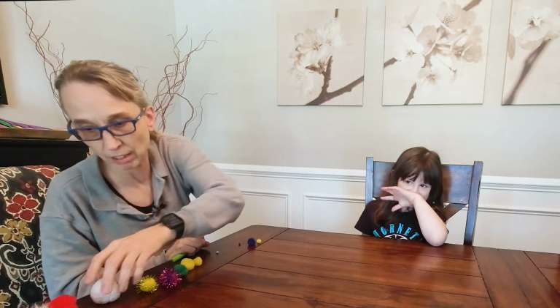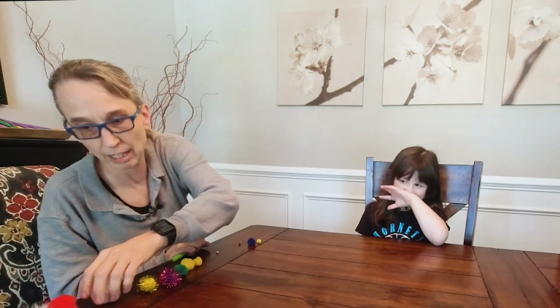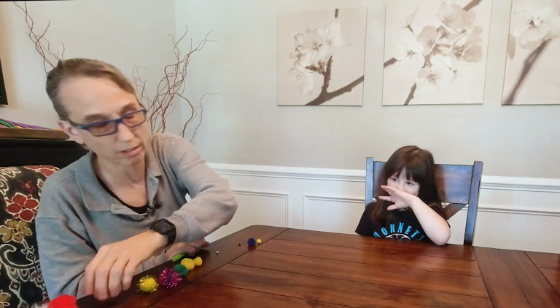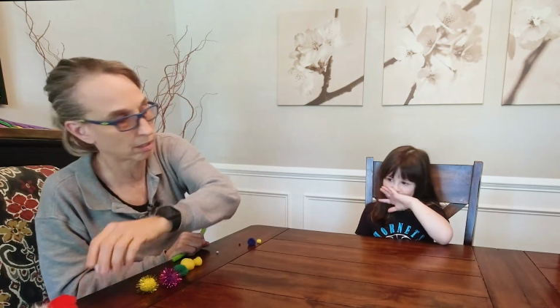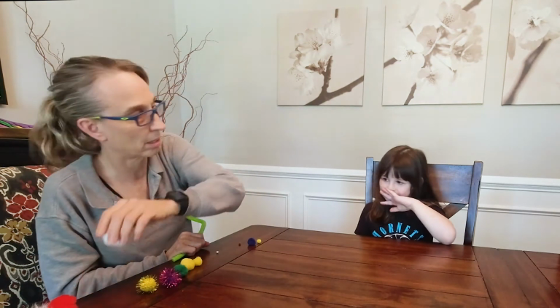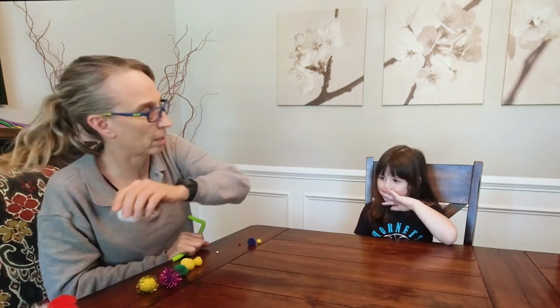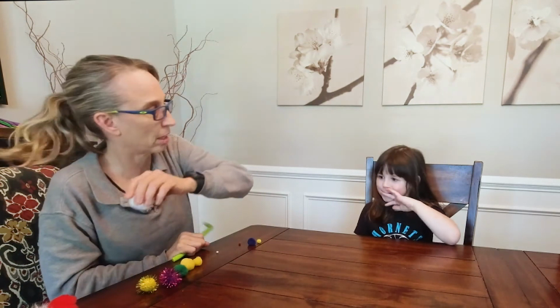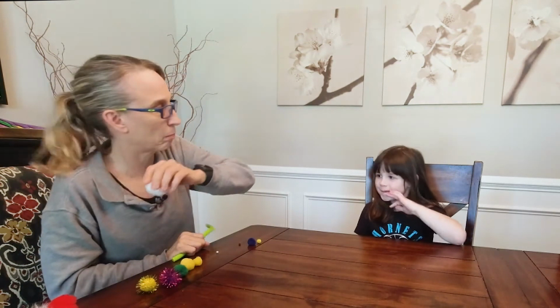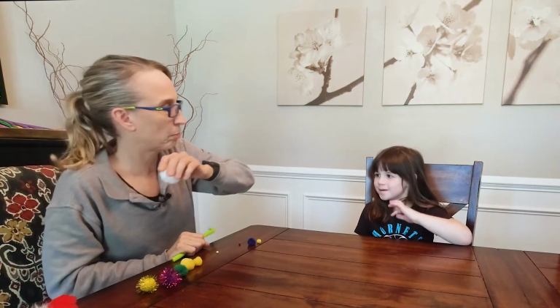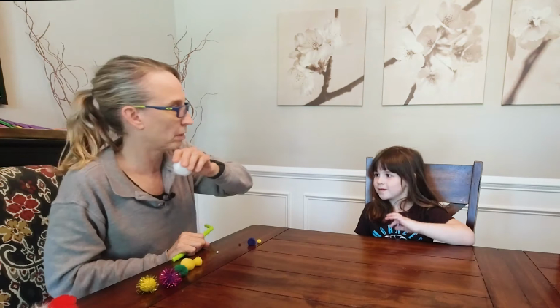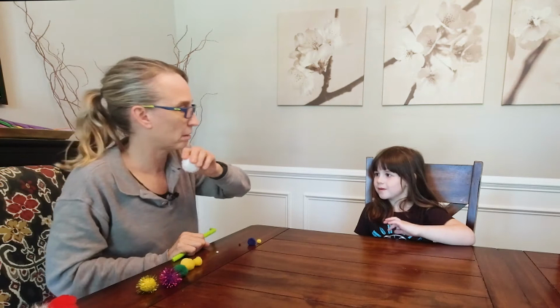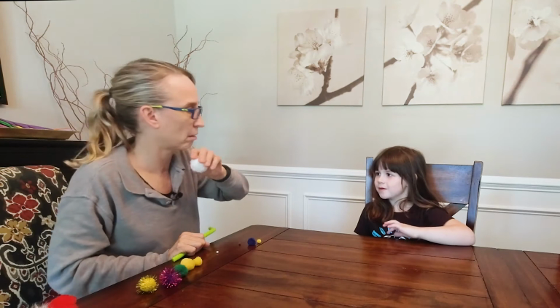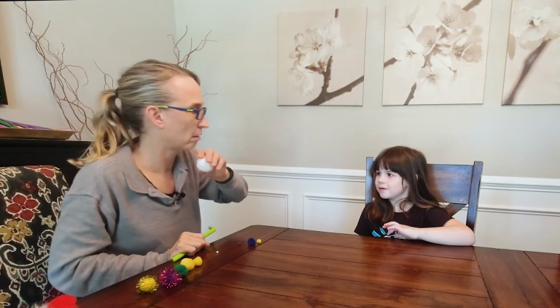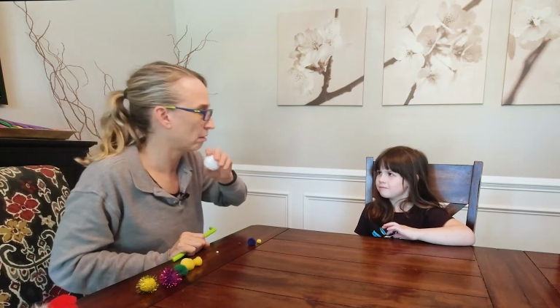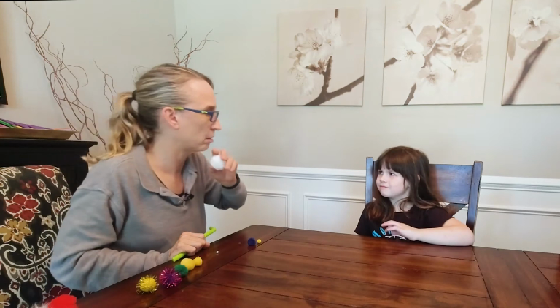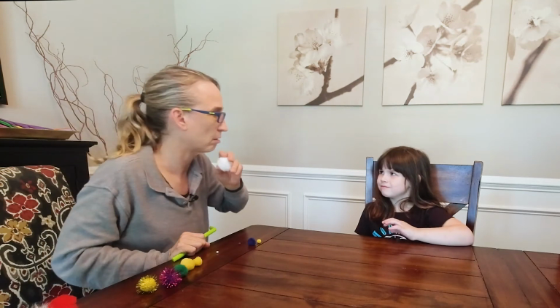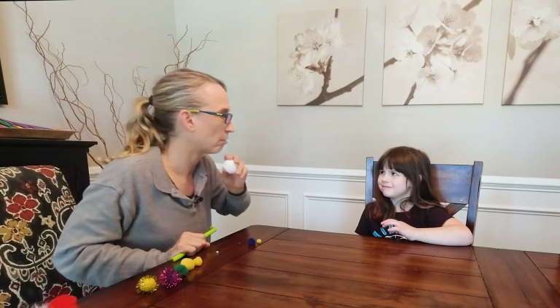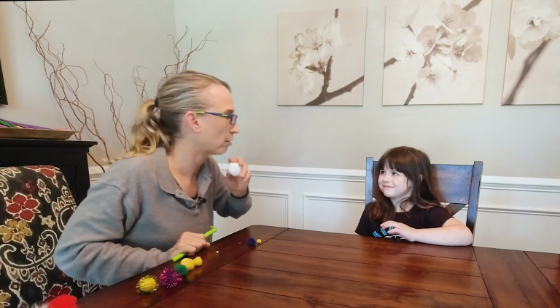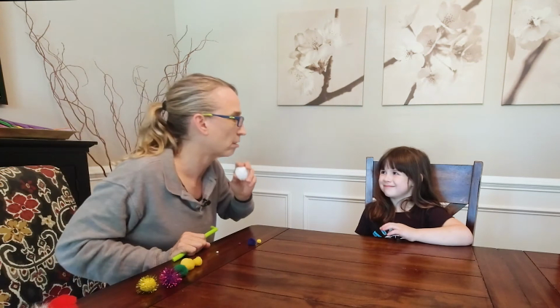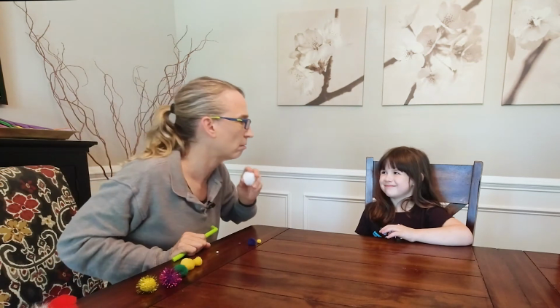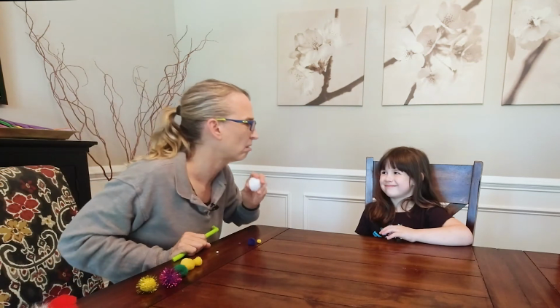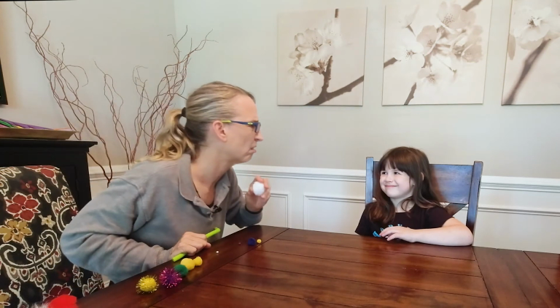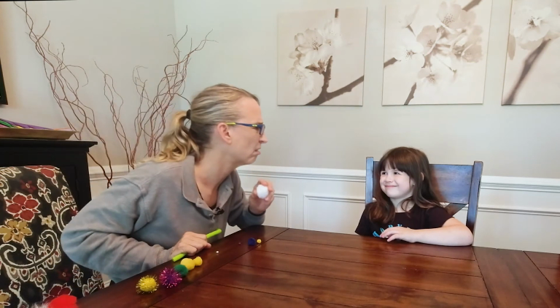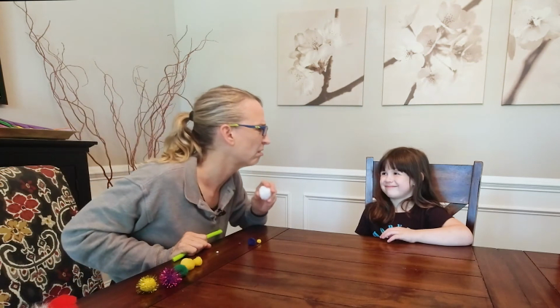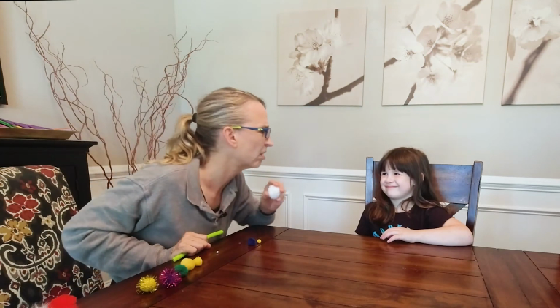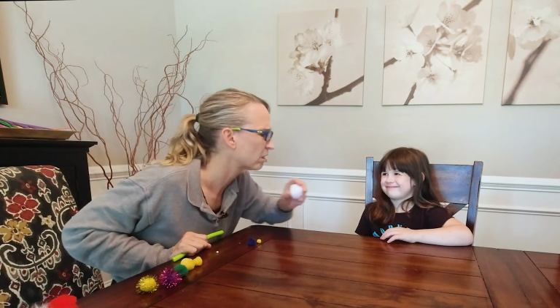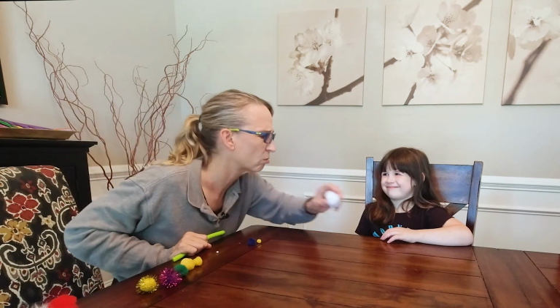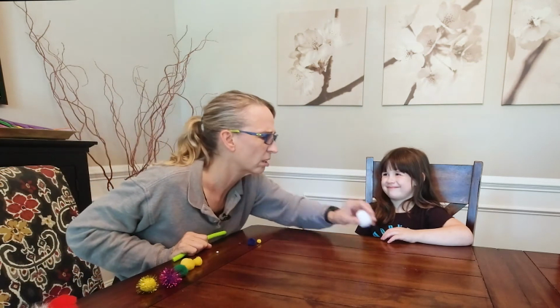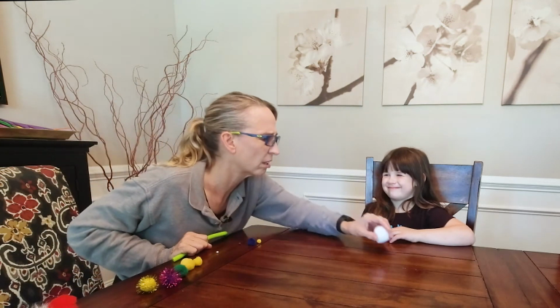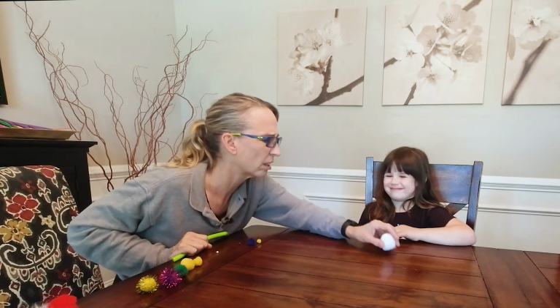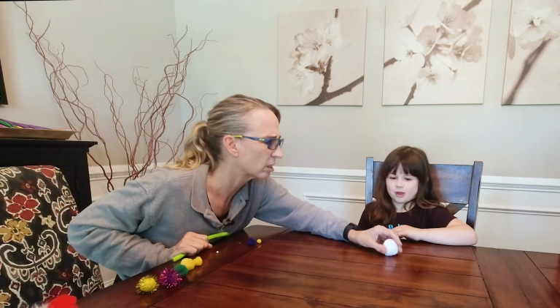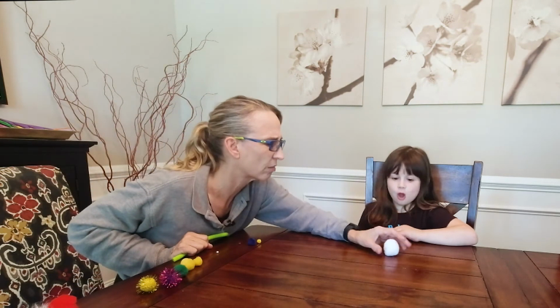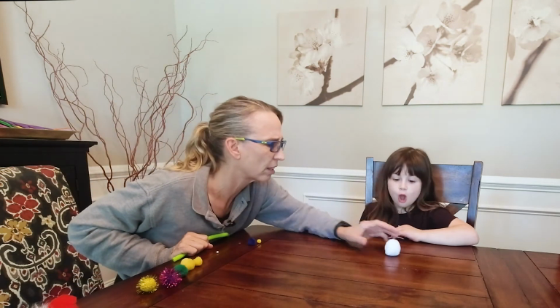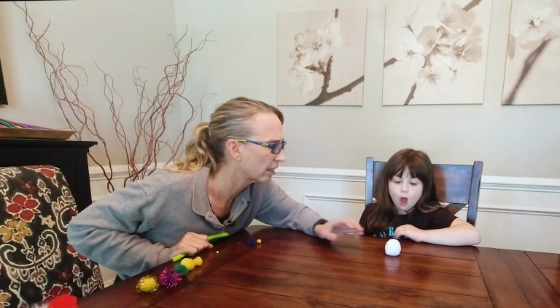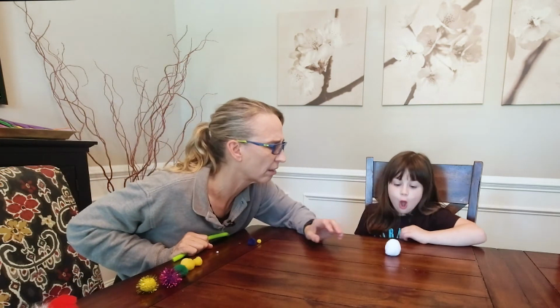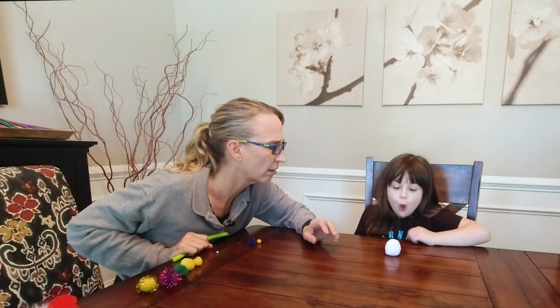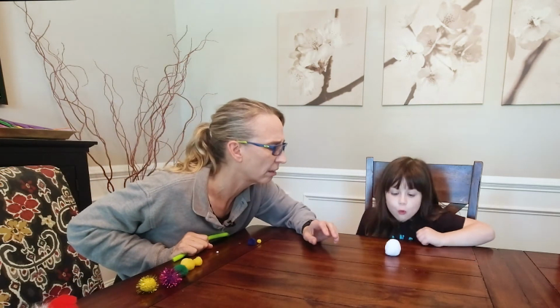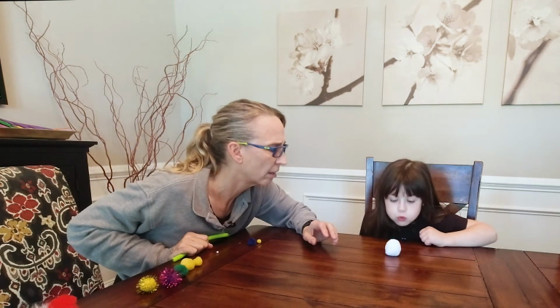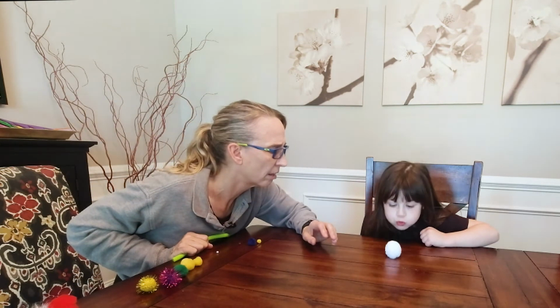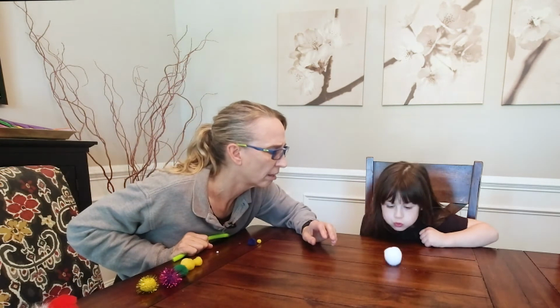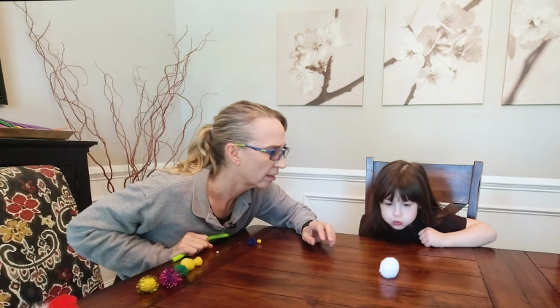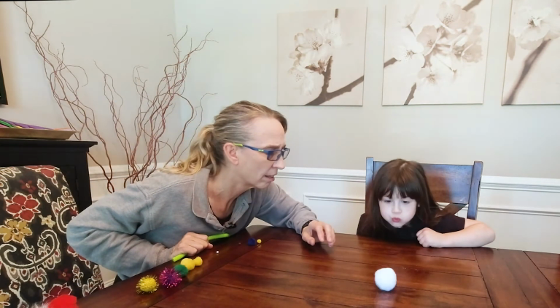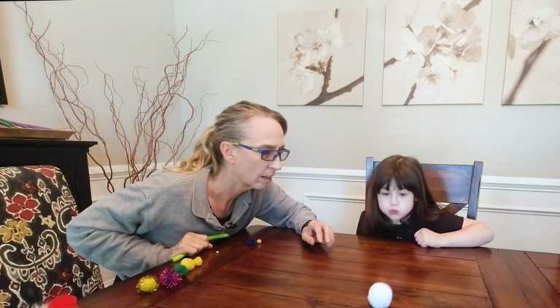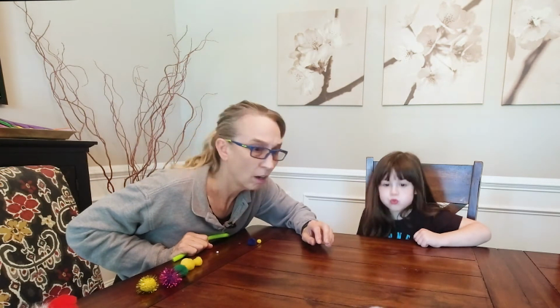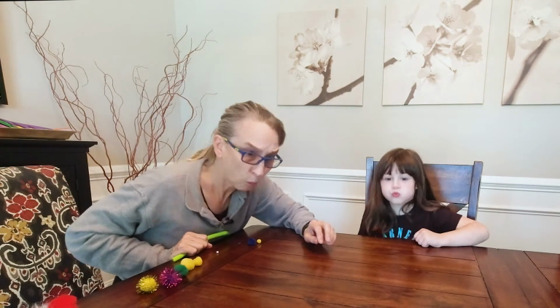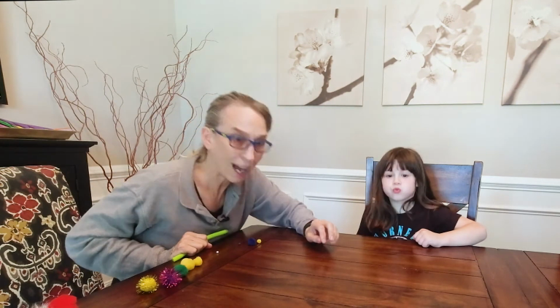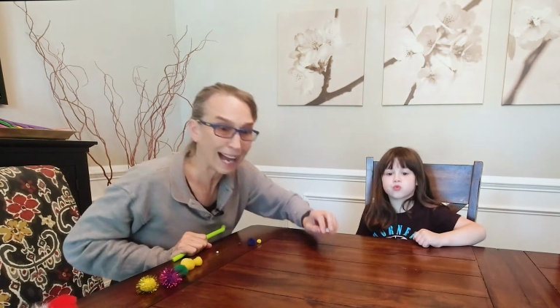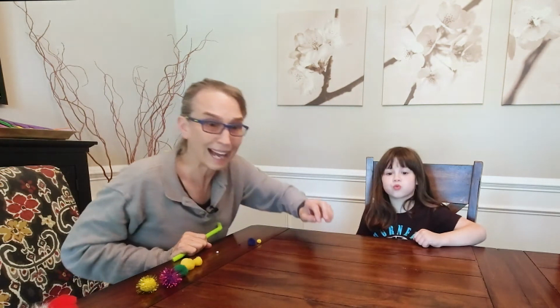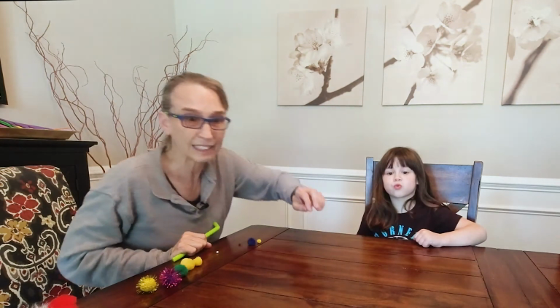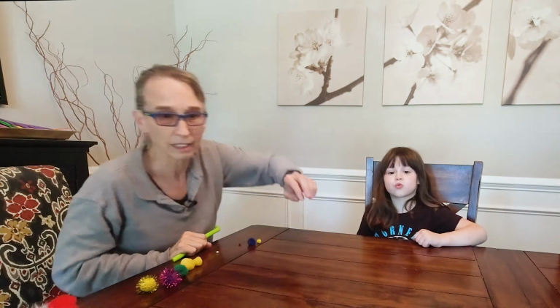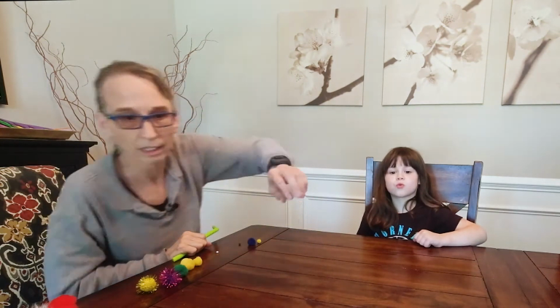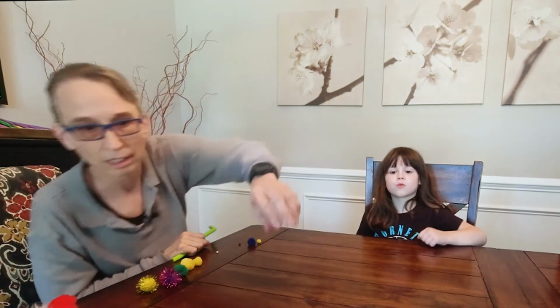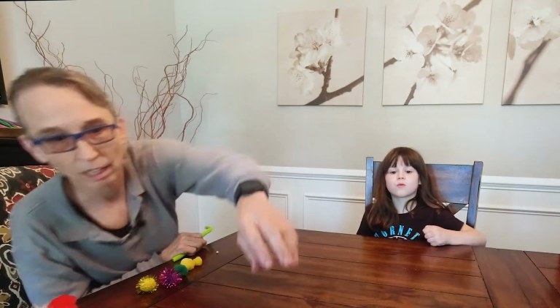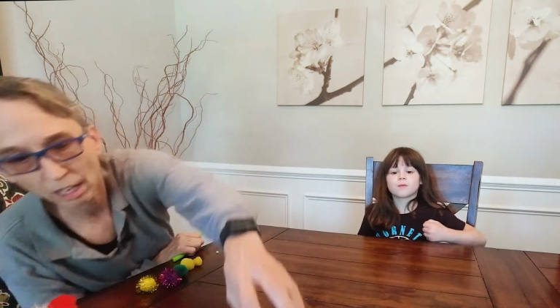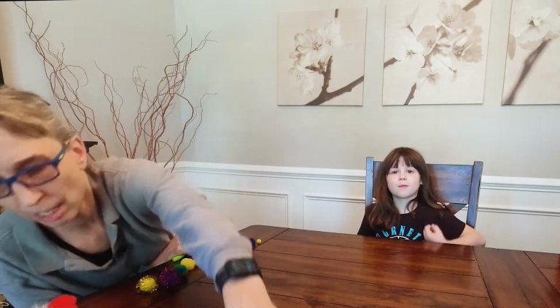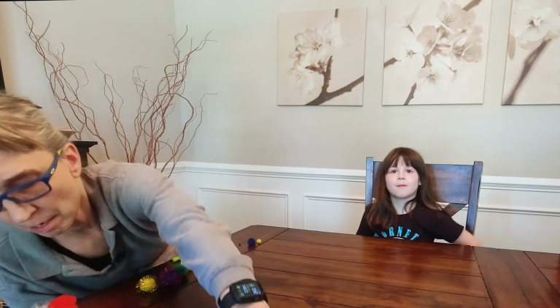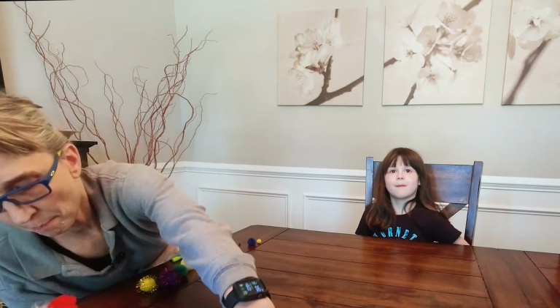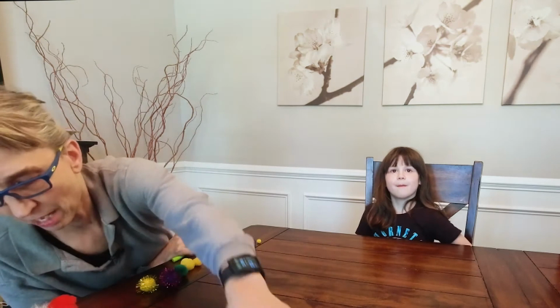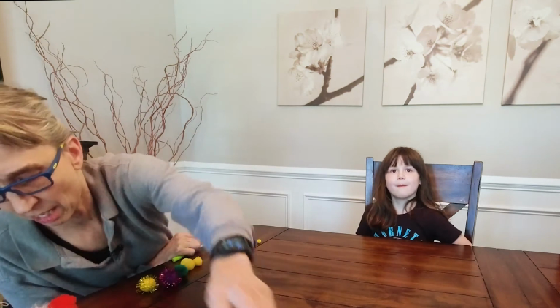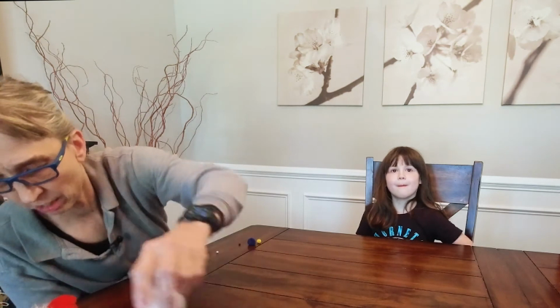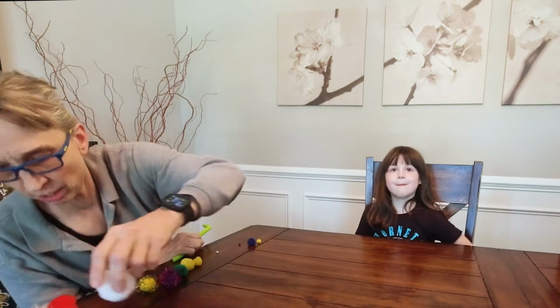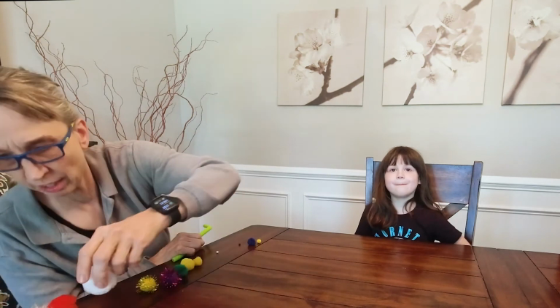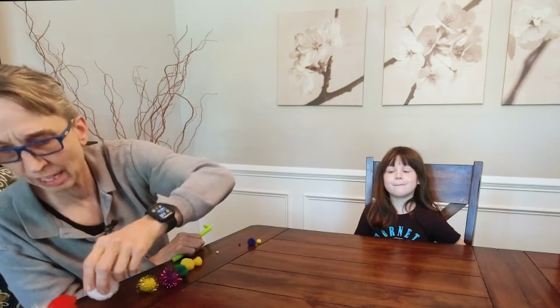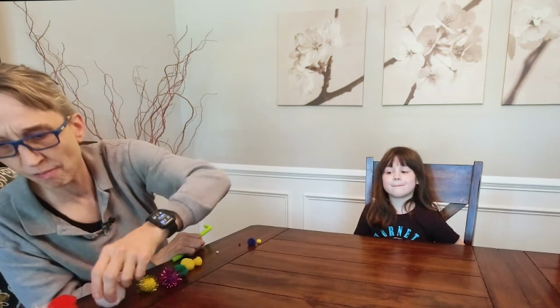Okay, they're getting bigger. Do you think you can do this one? Let's find out. Unbelievable!